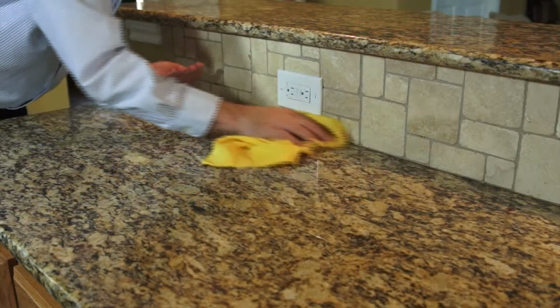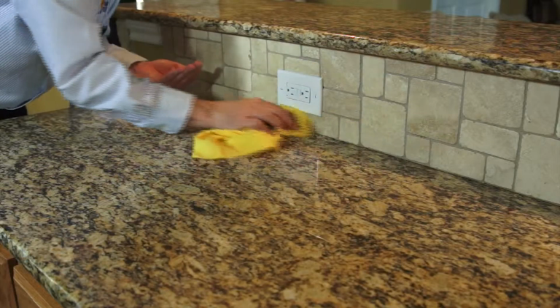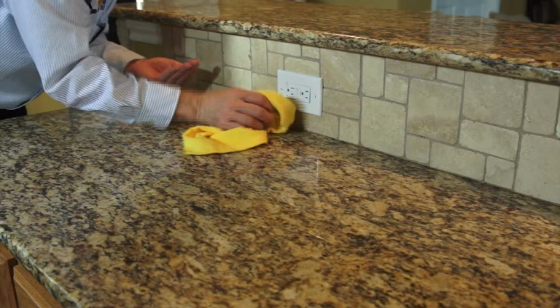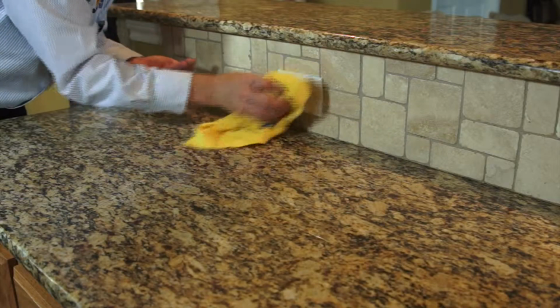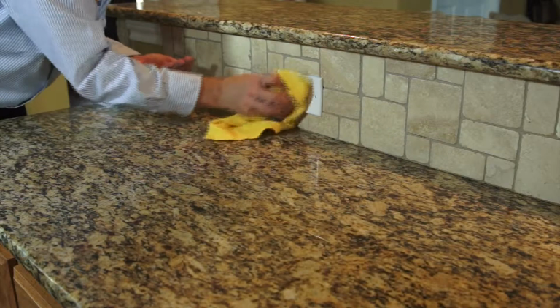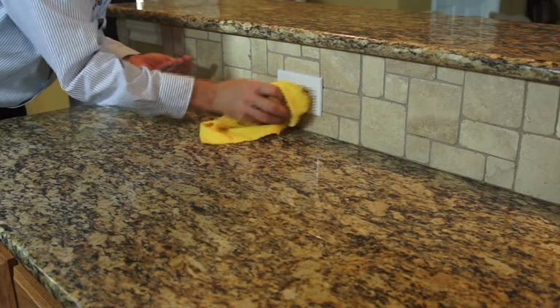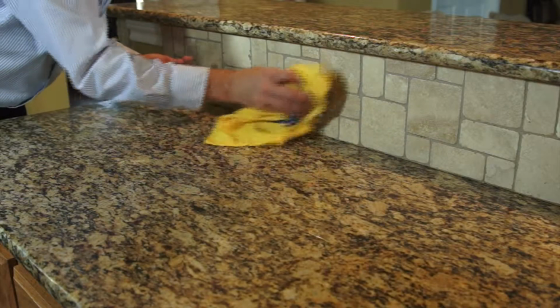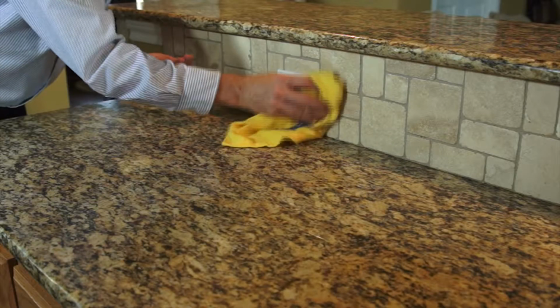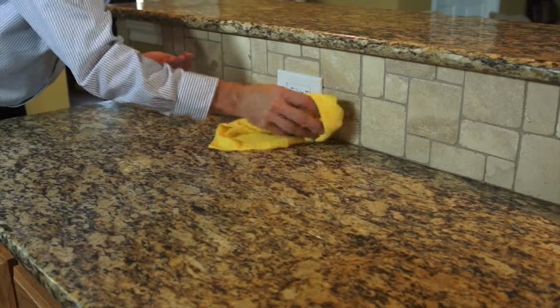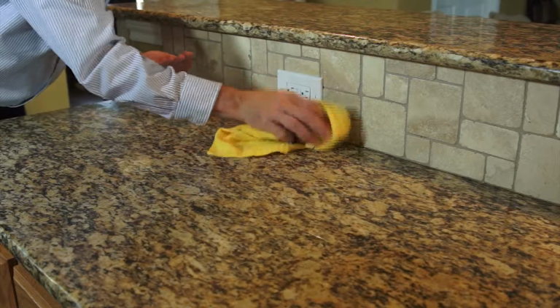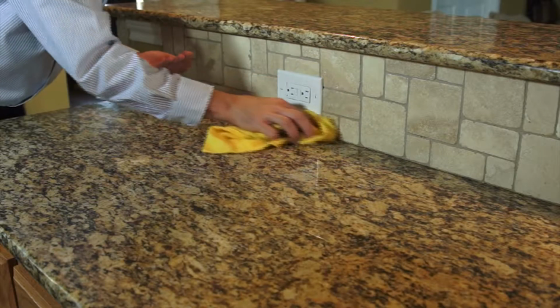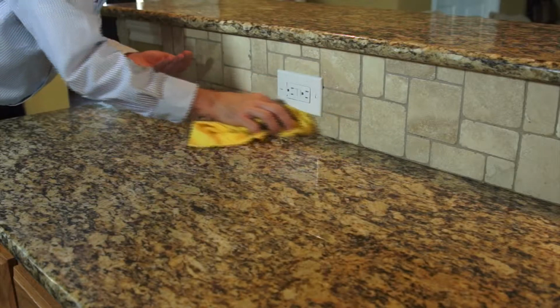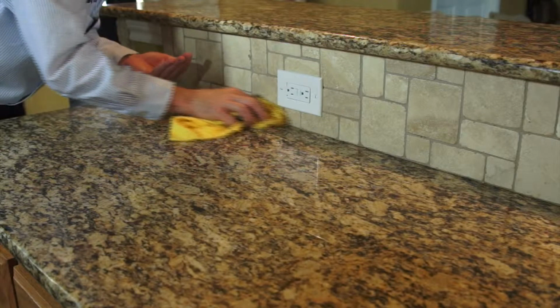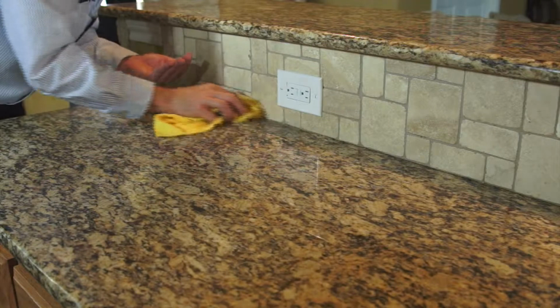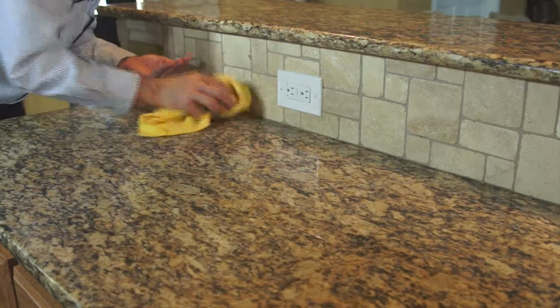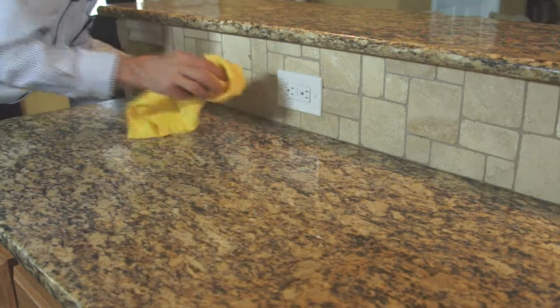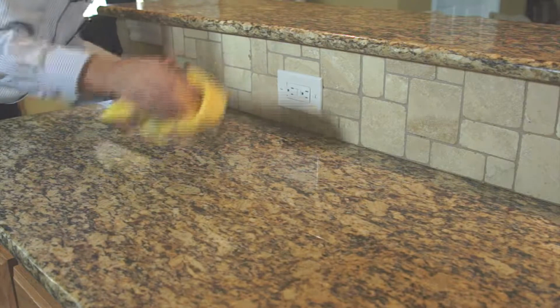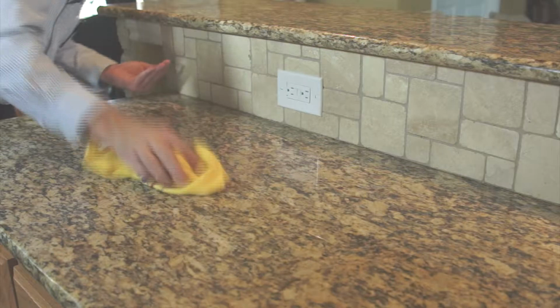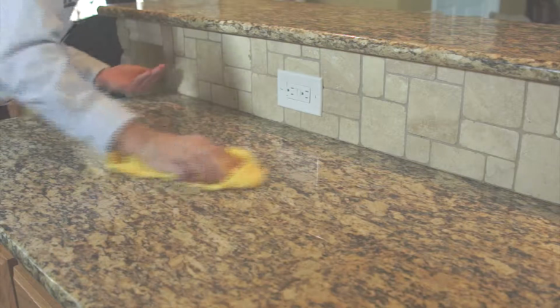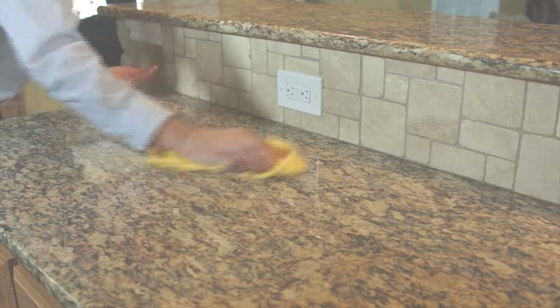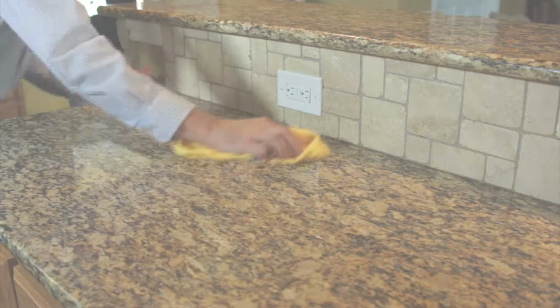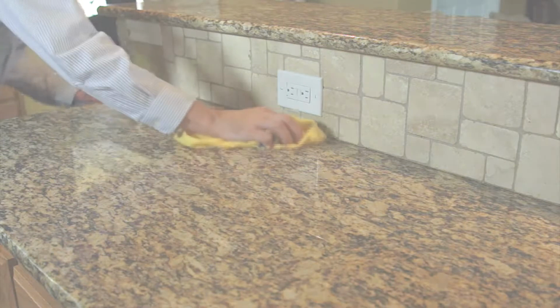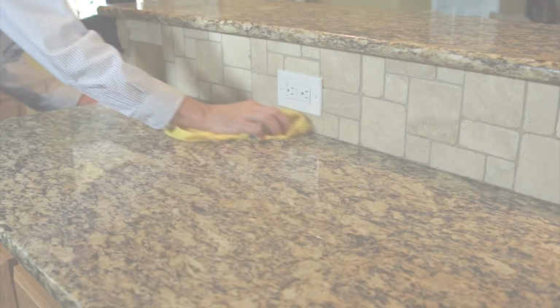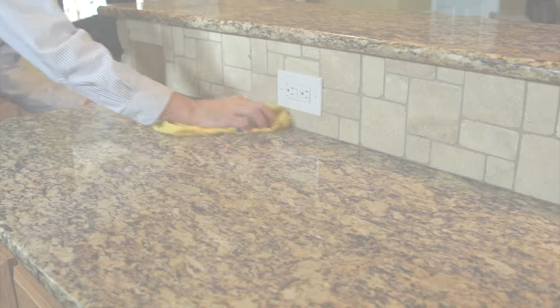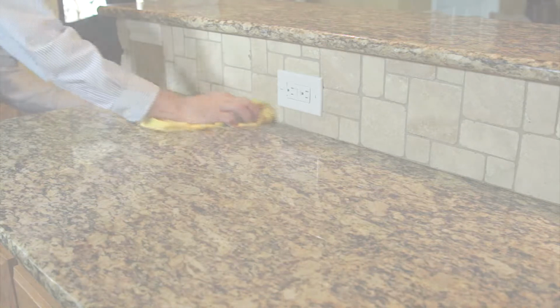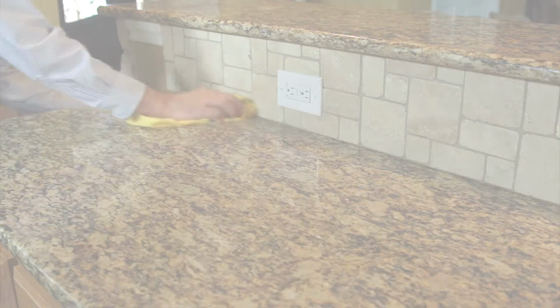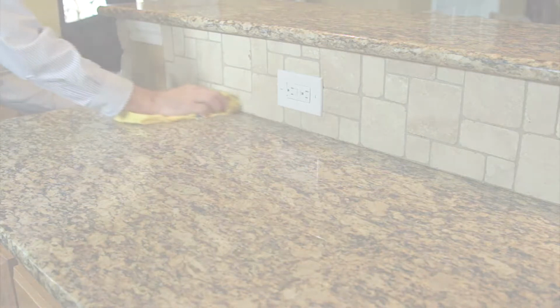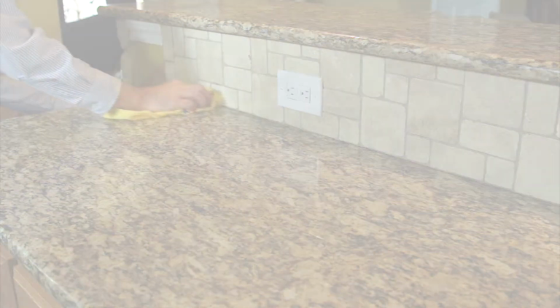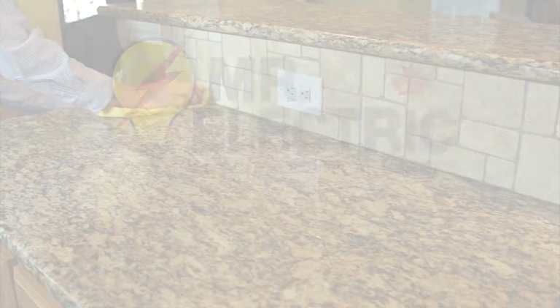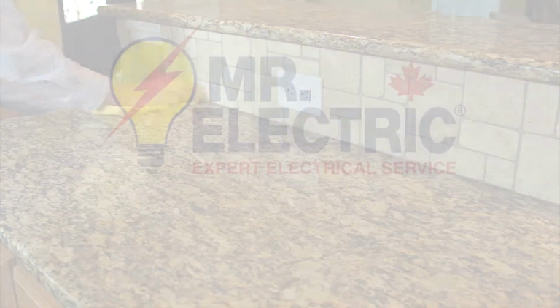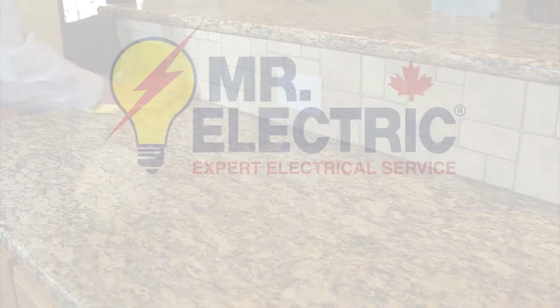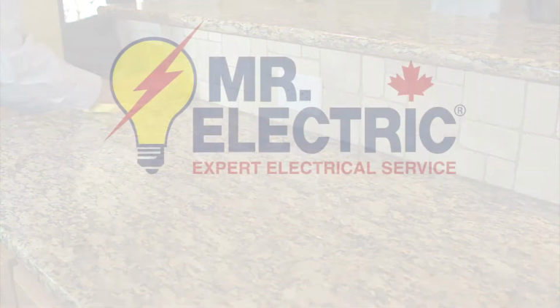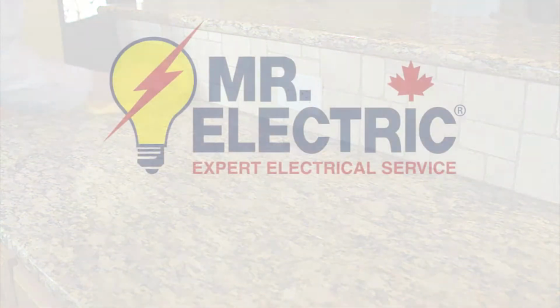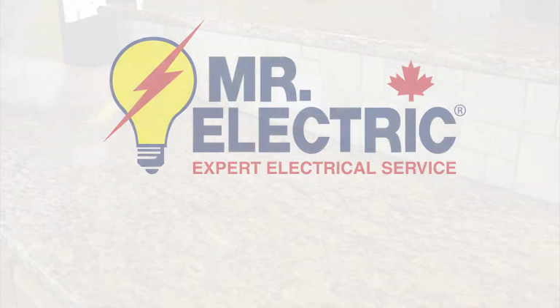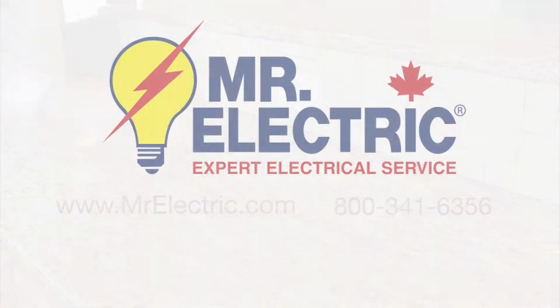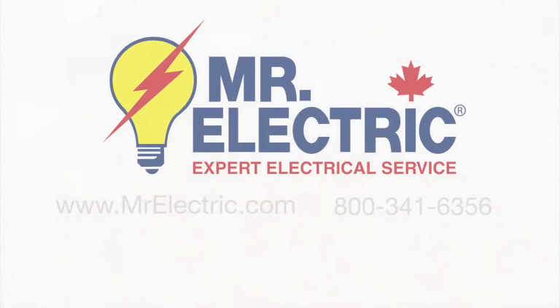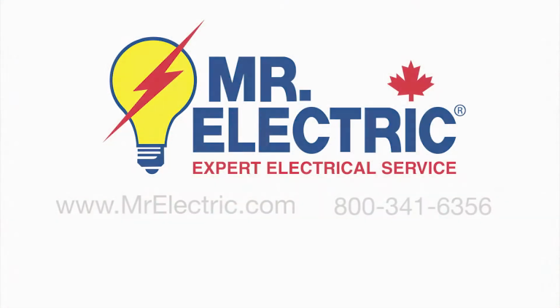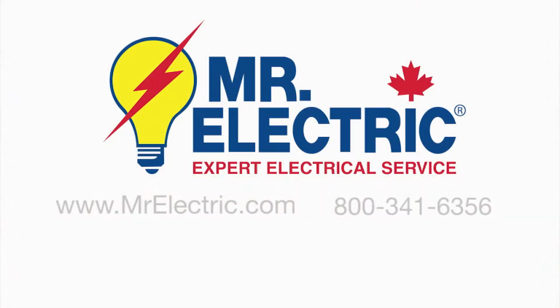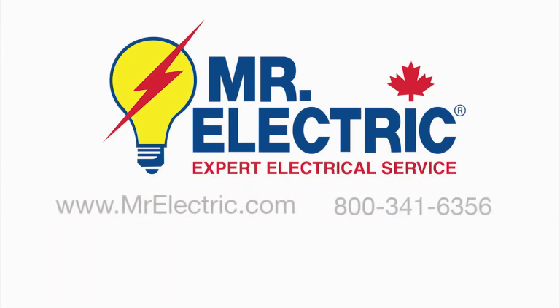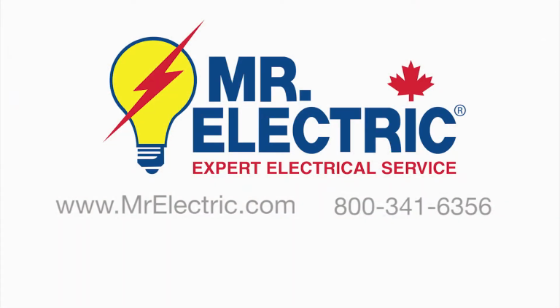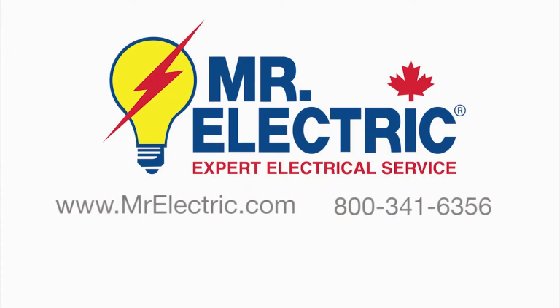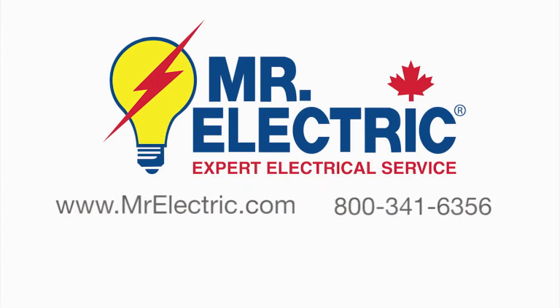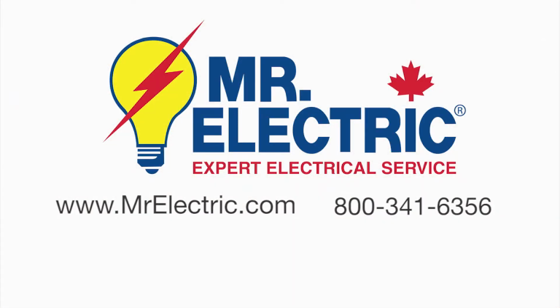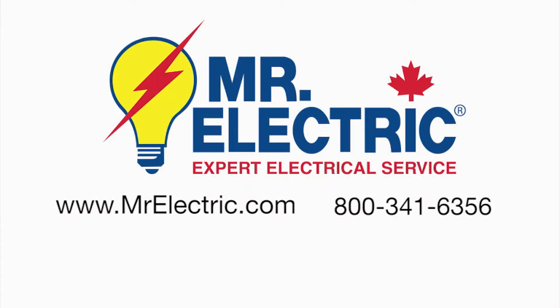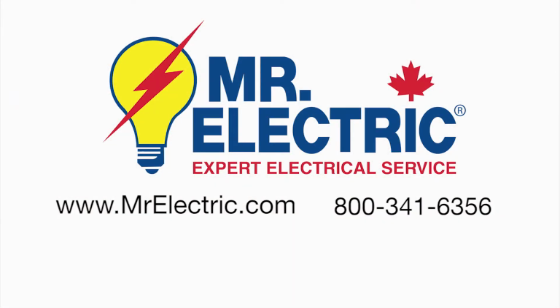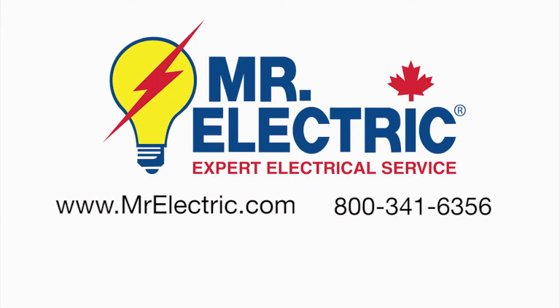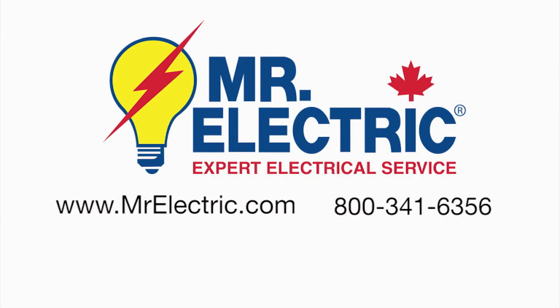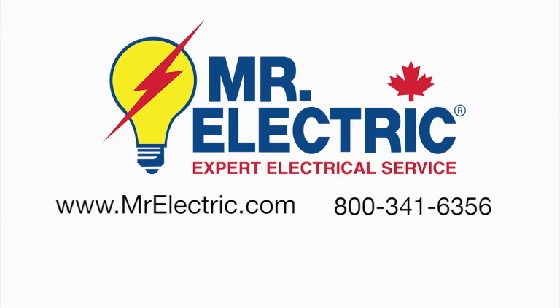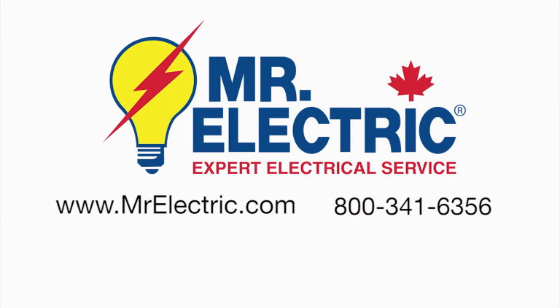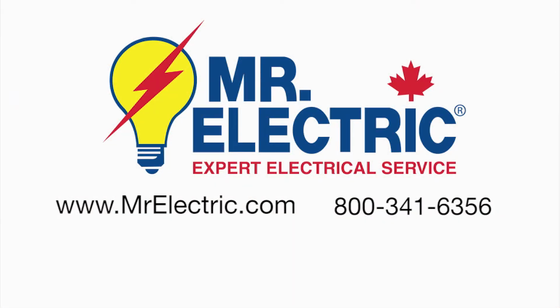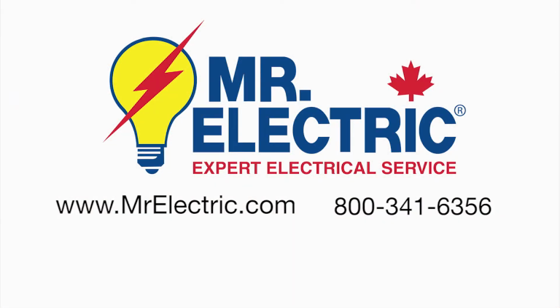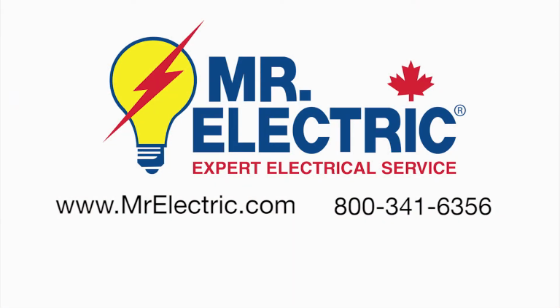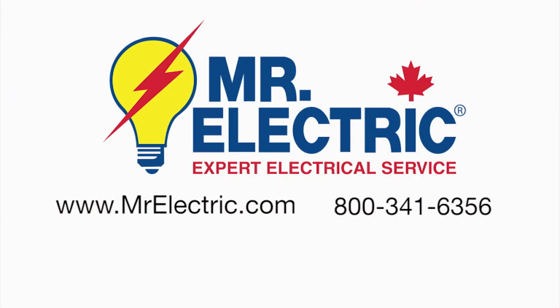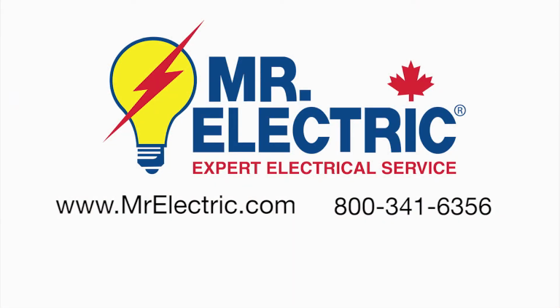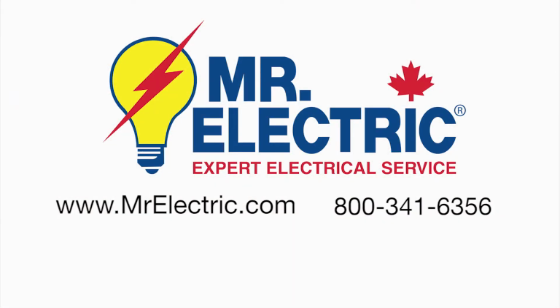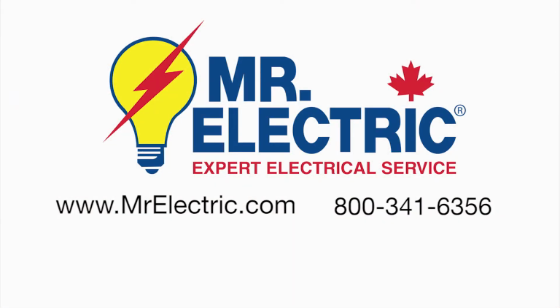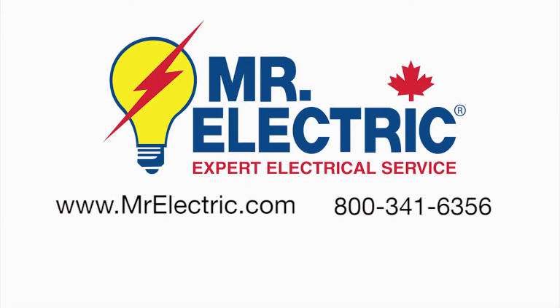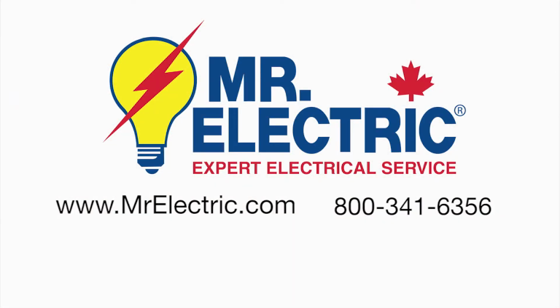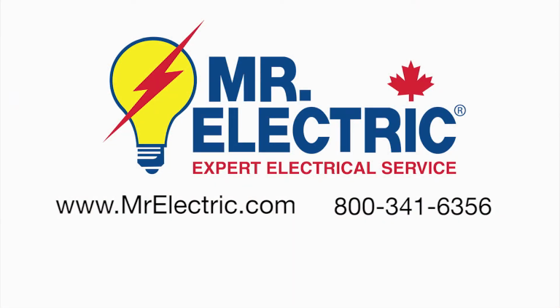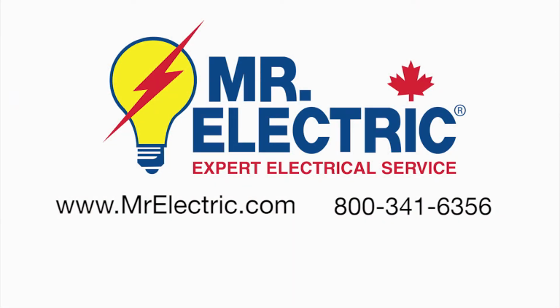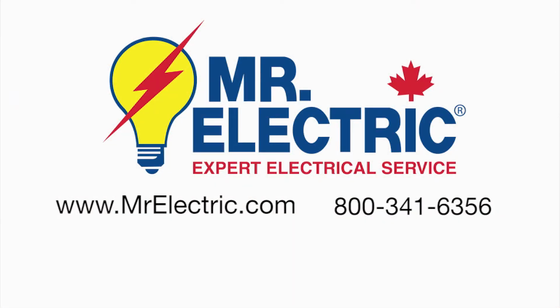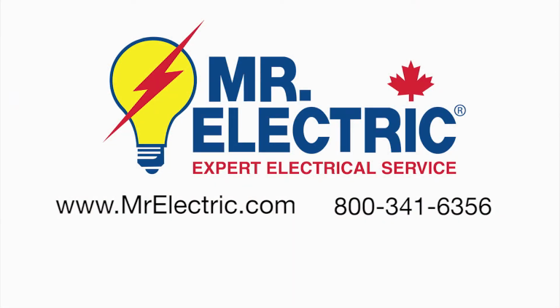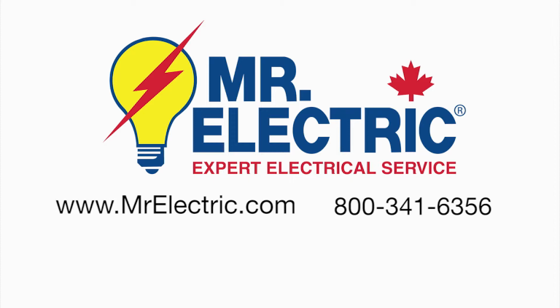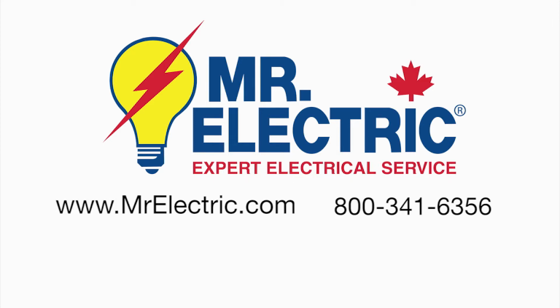Be sure to contact an electrical service provider if you have any installation, electrical questions or needs.